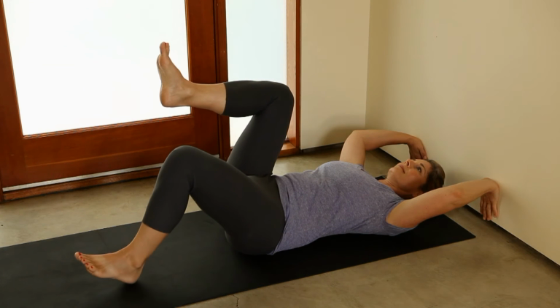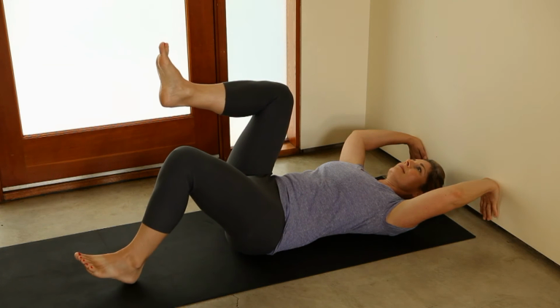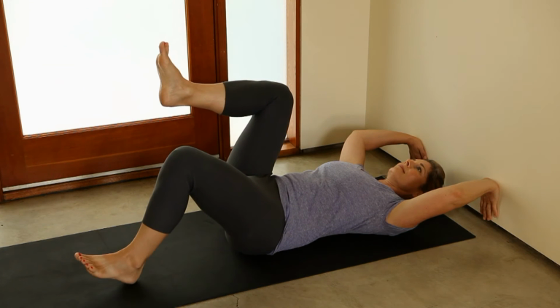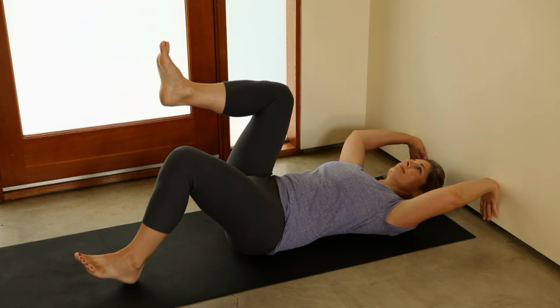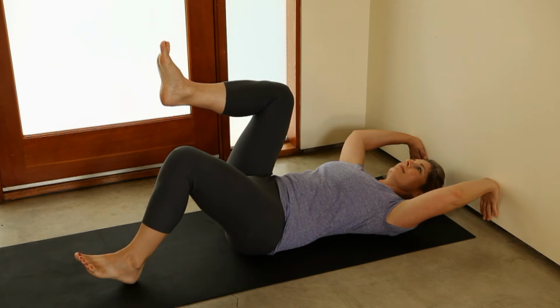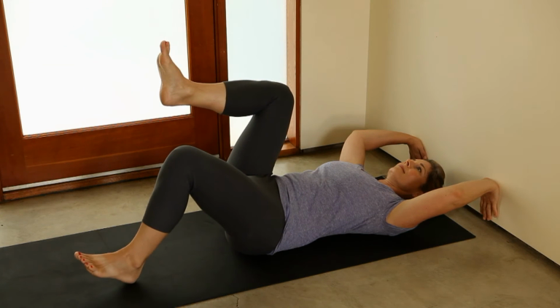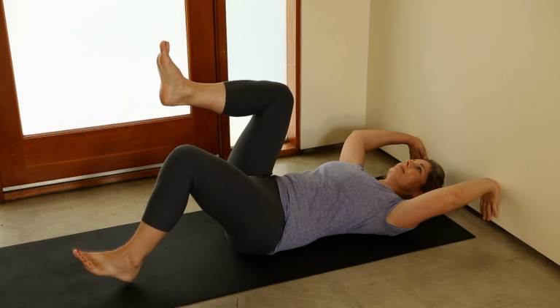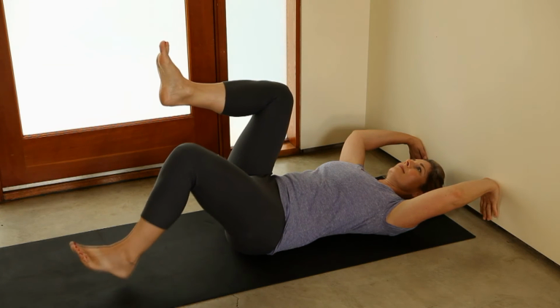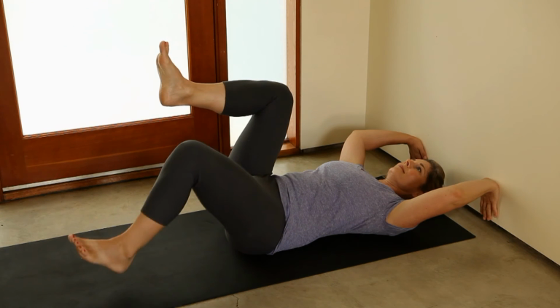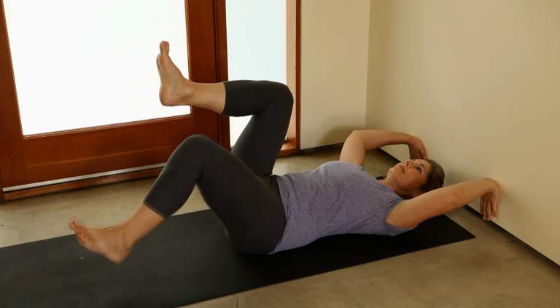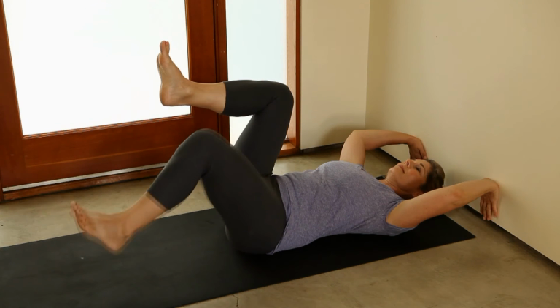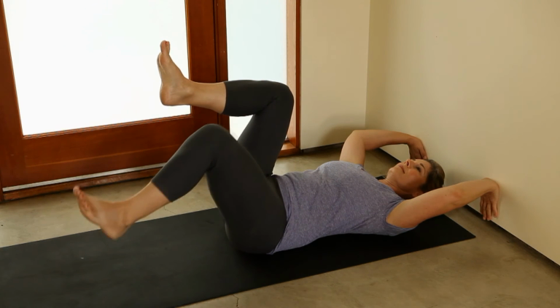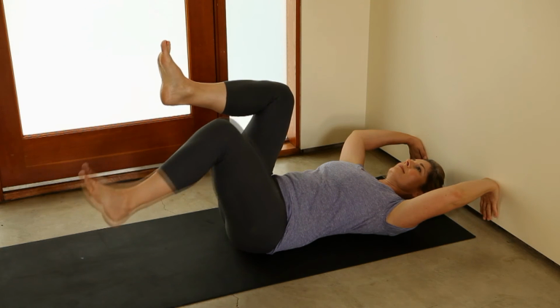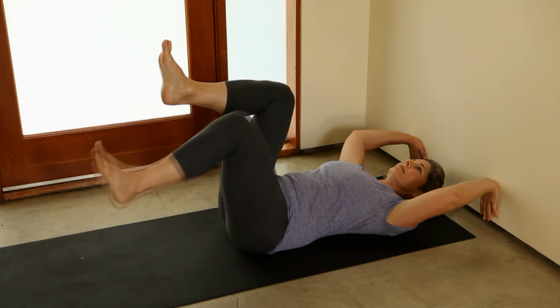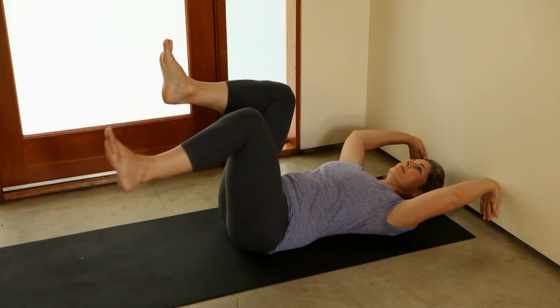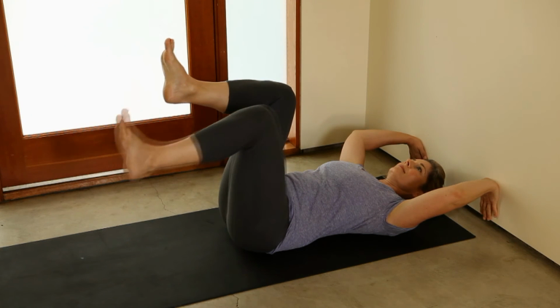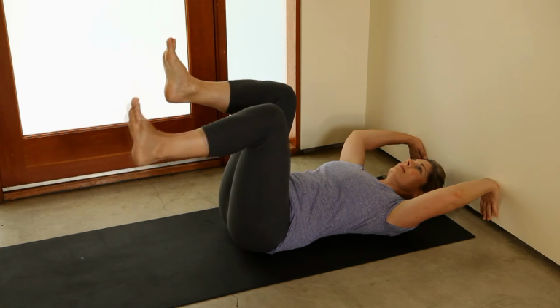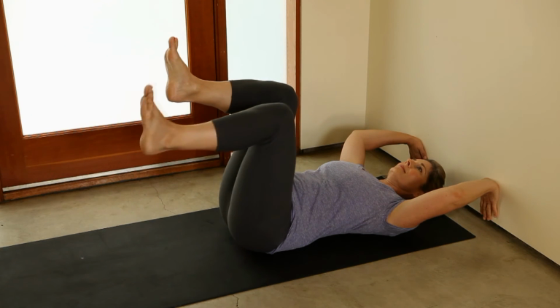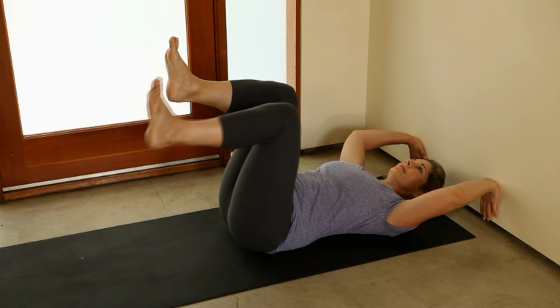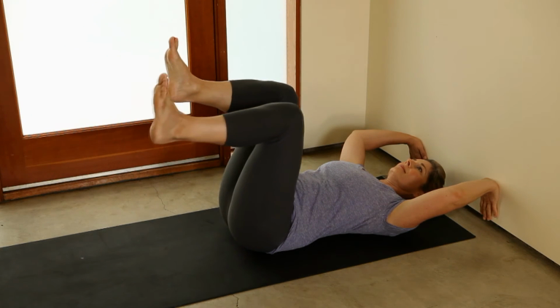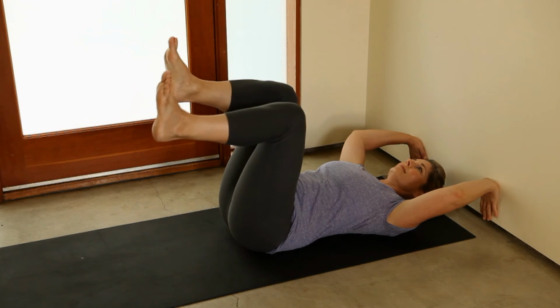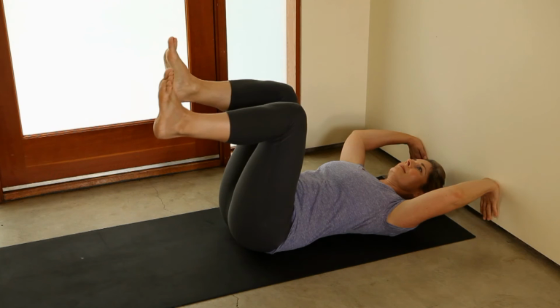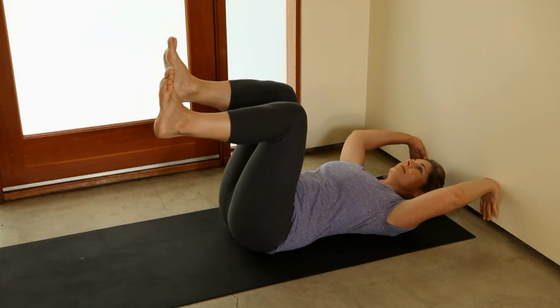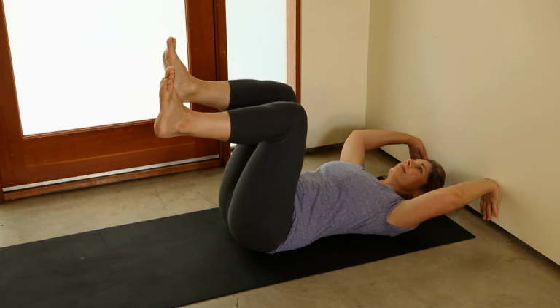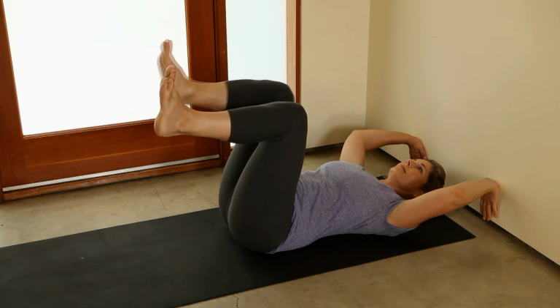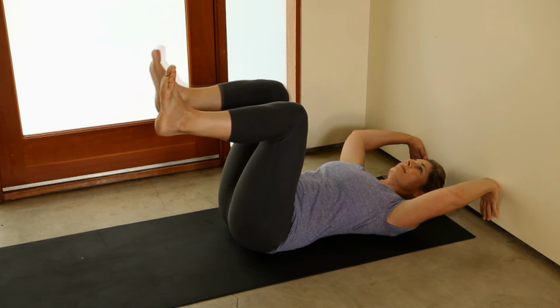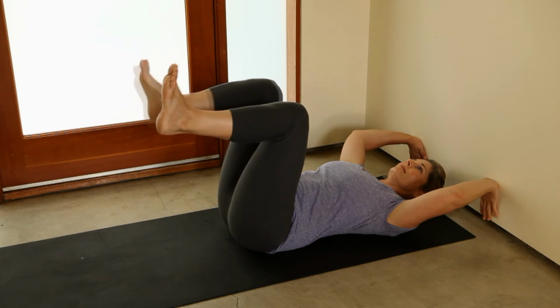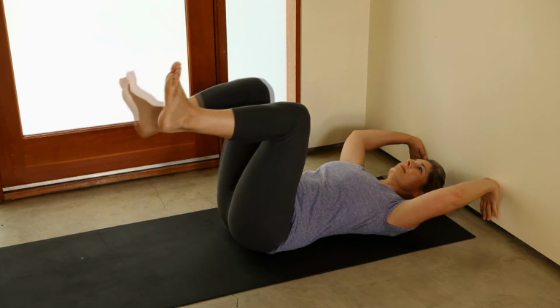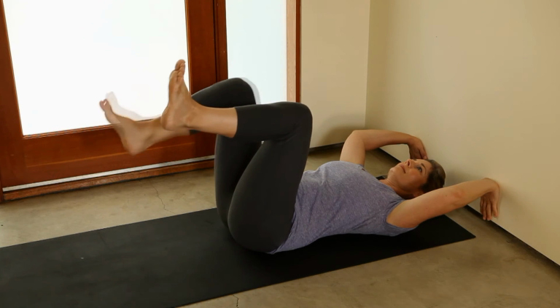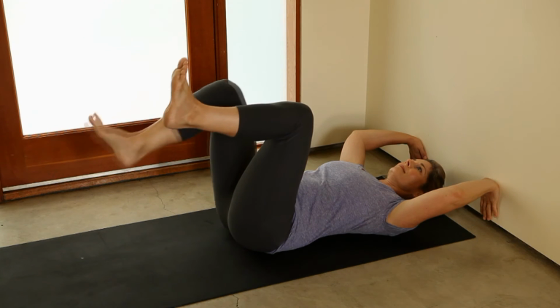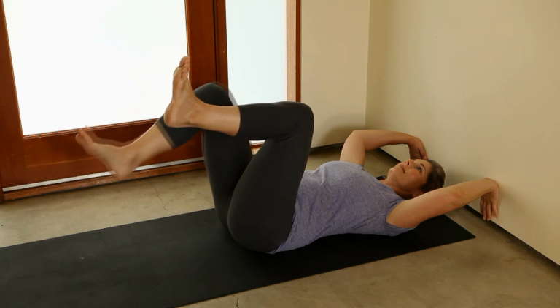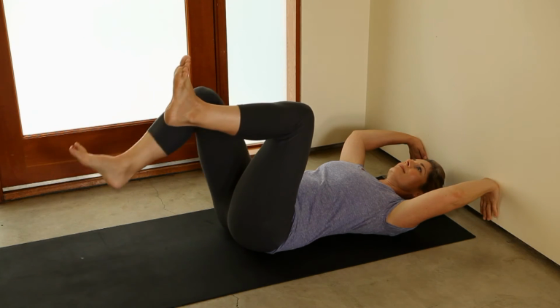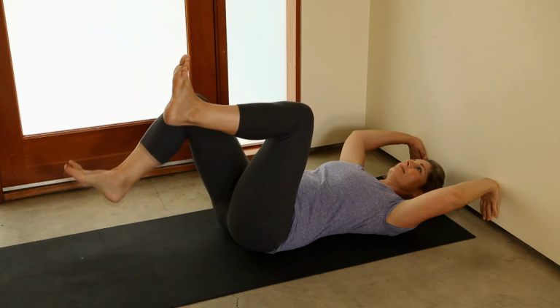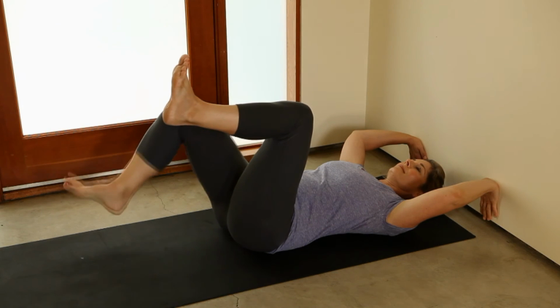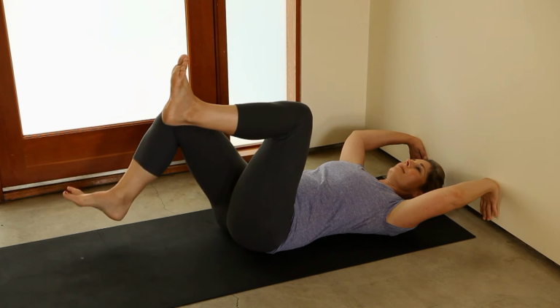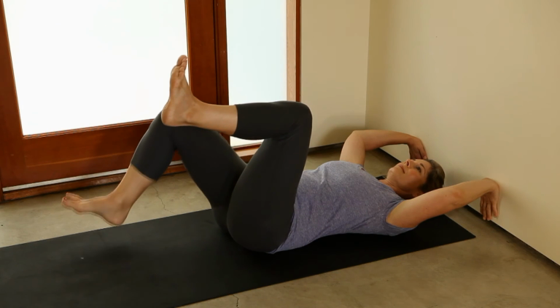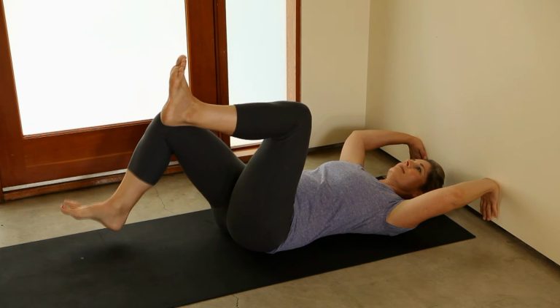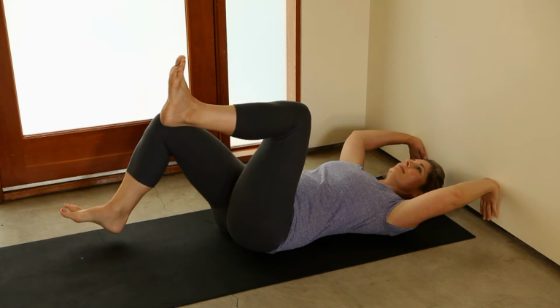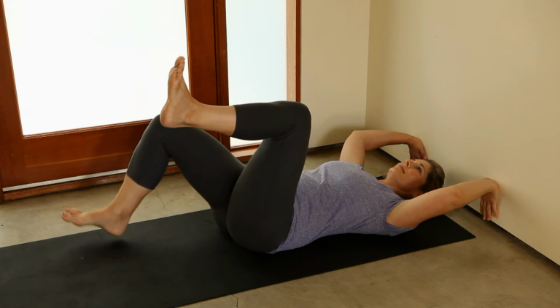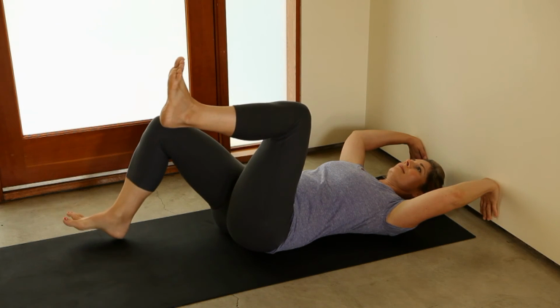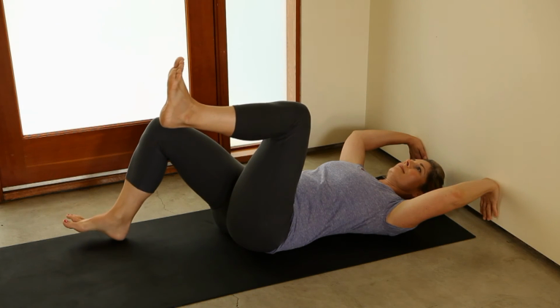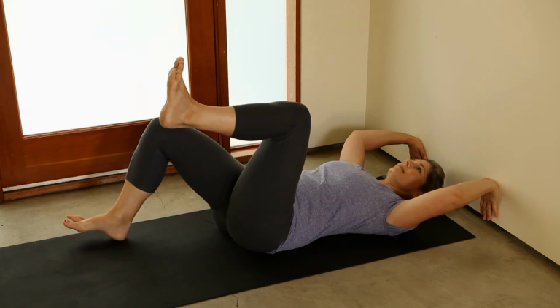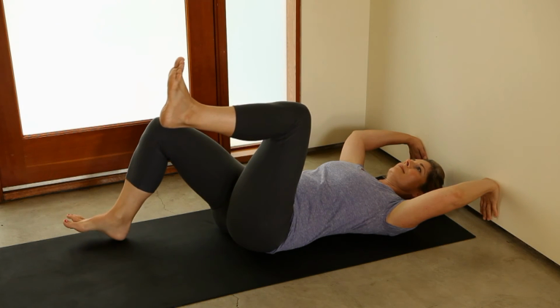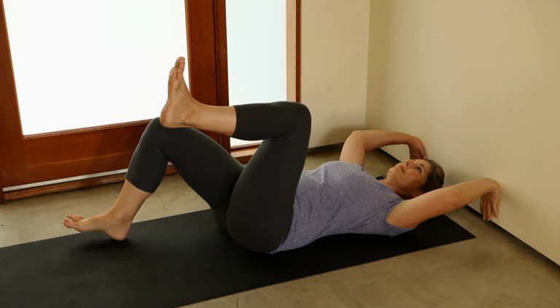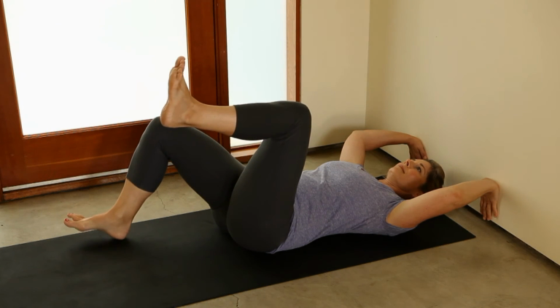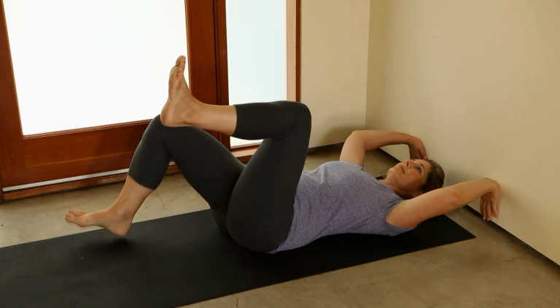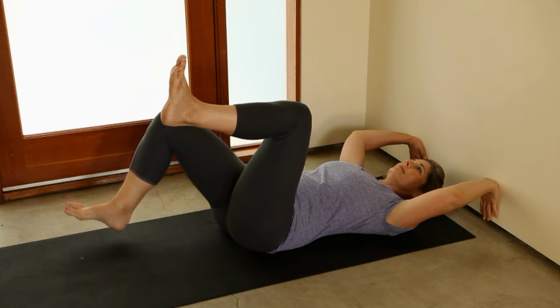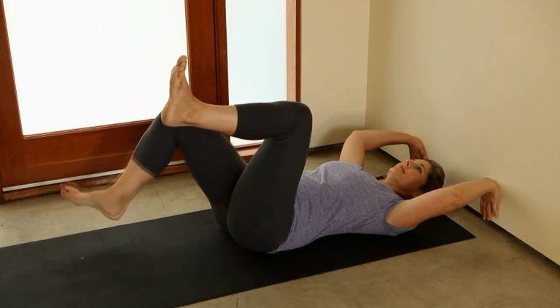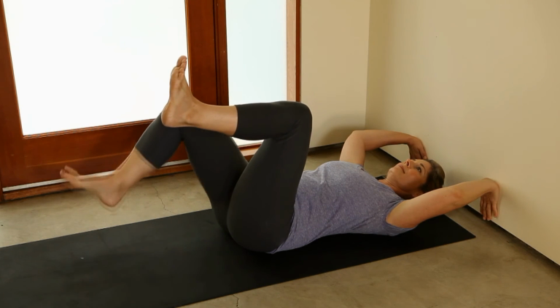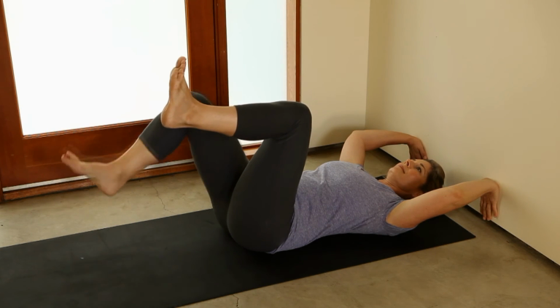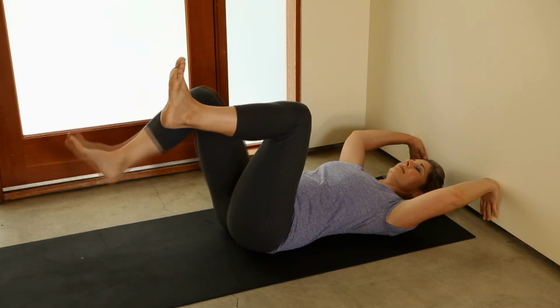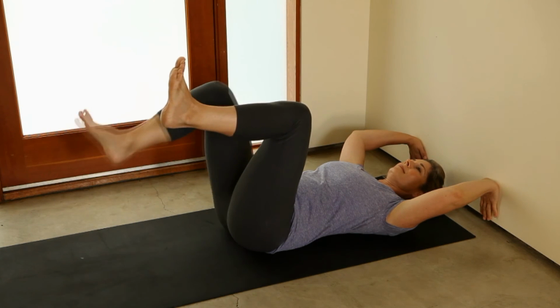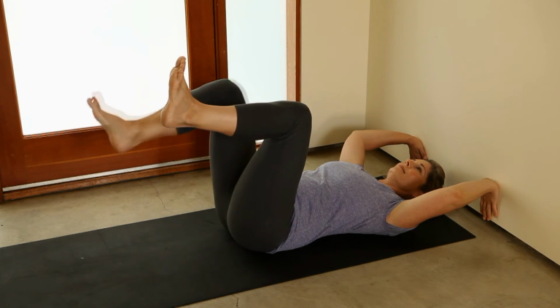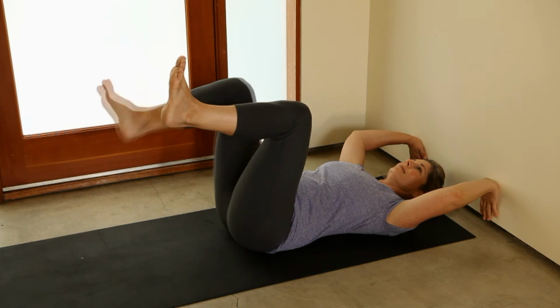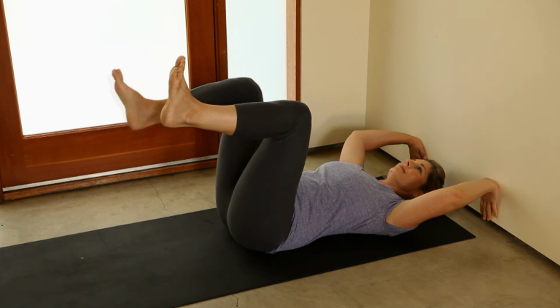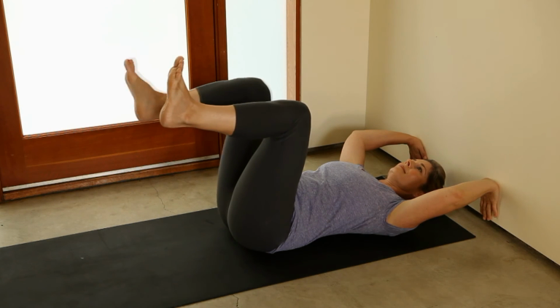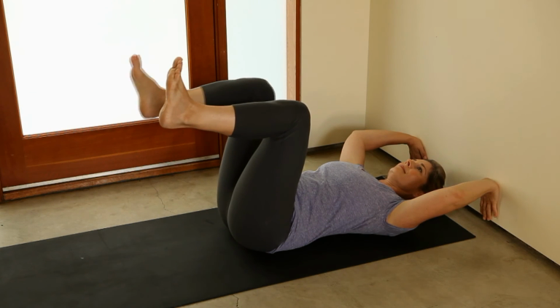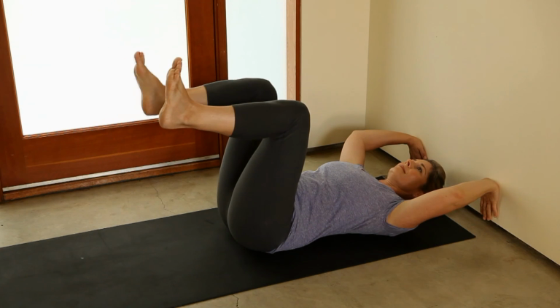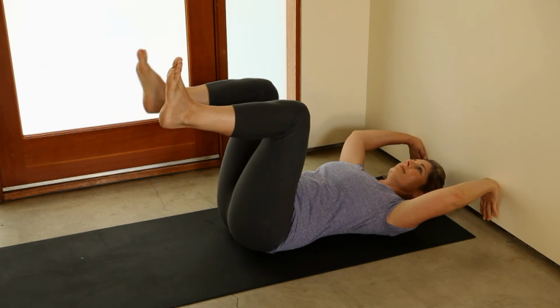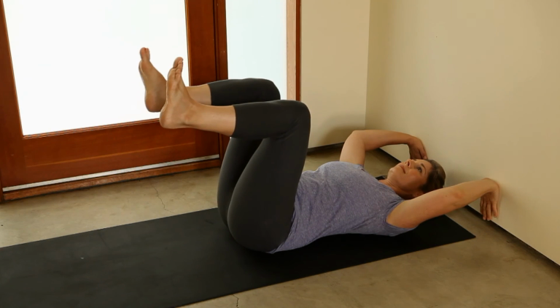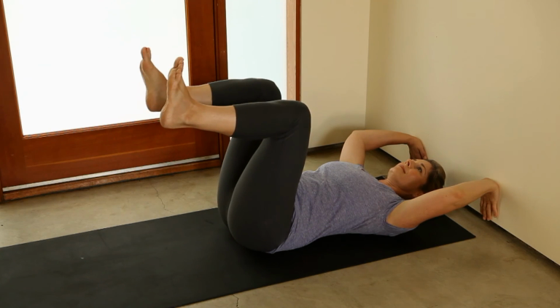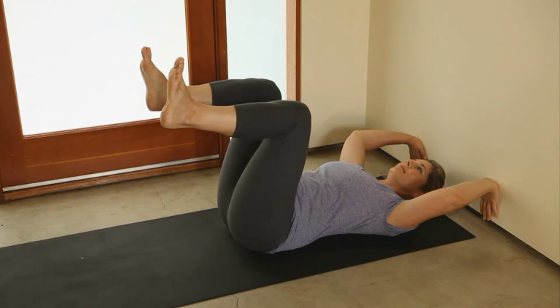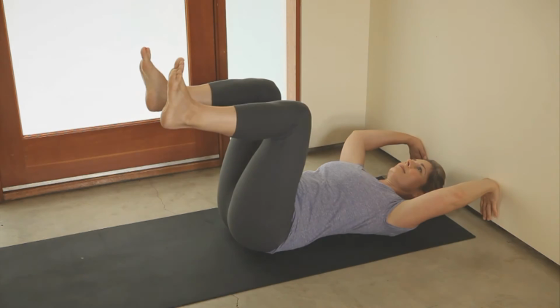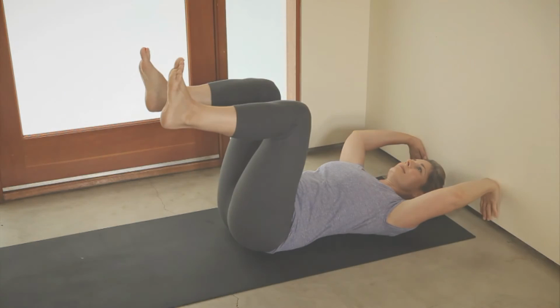Keep your abs contracted and lower back flat throughout this move. You can also press your hands firmly against the wall to increase stability.